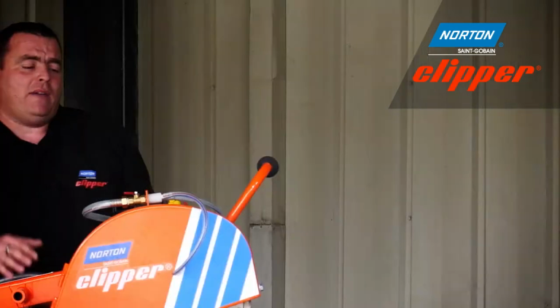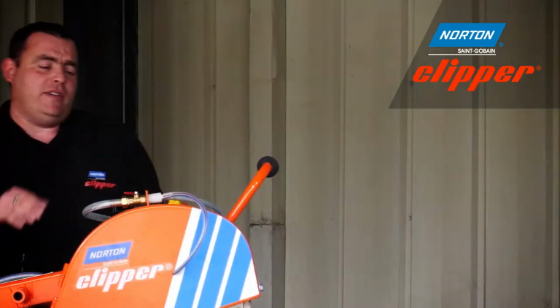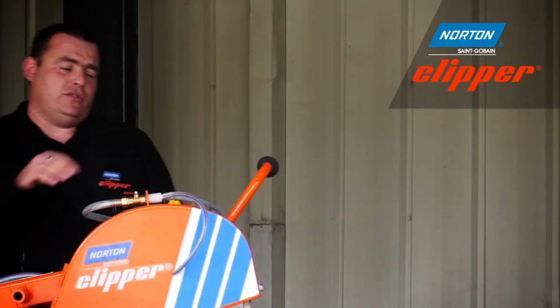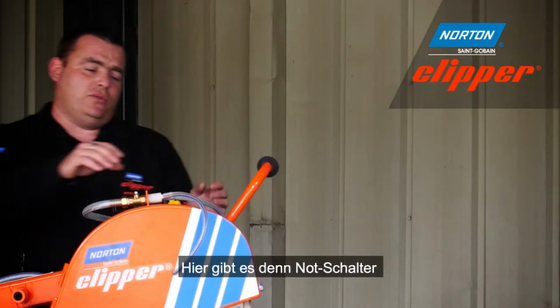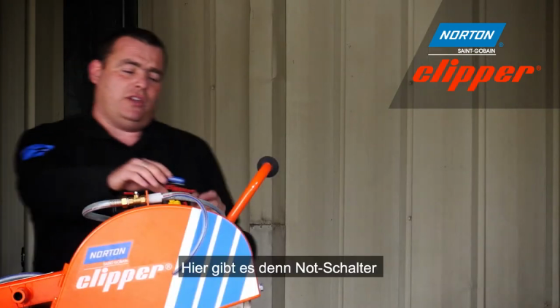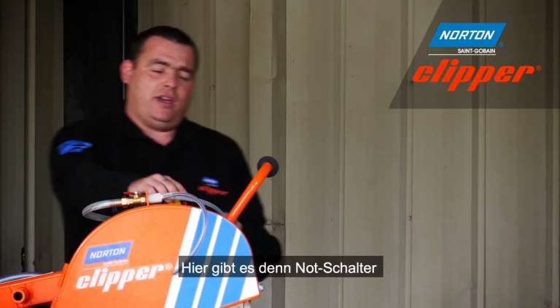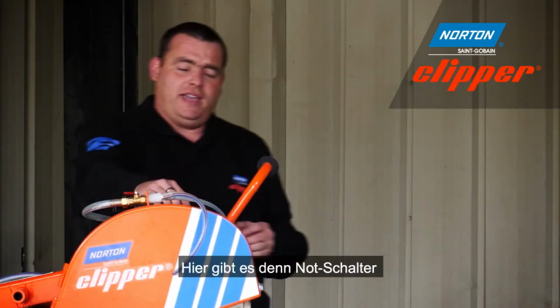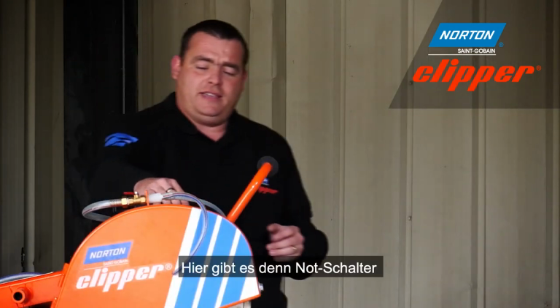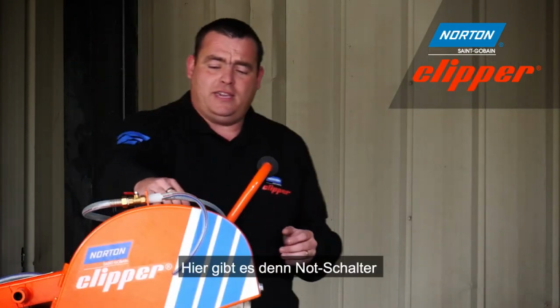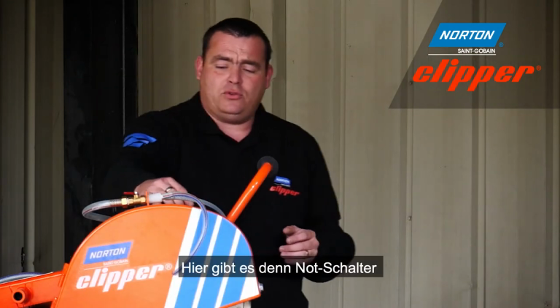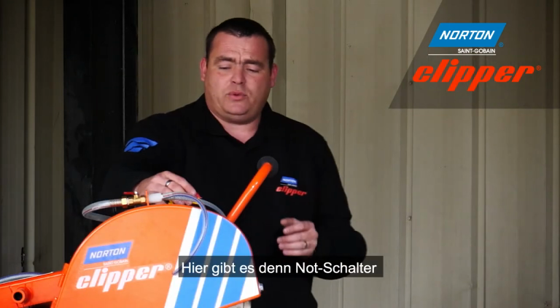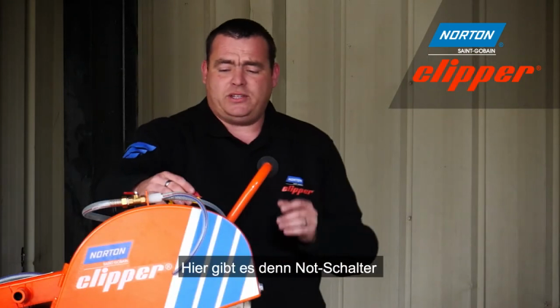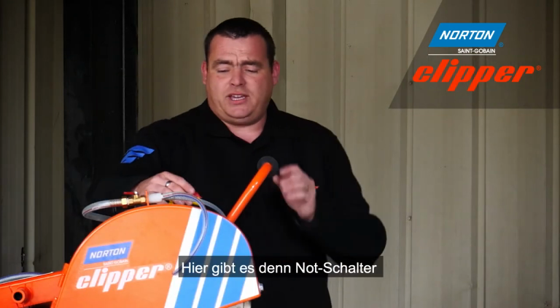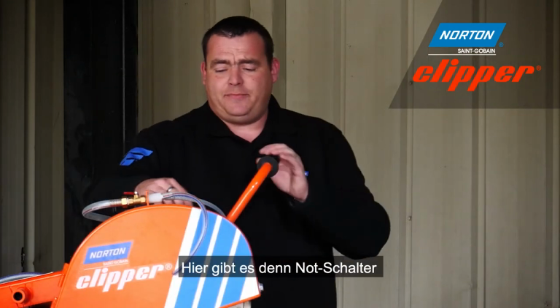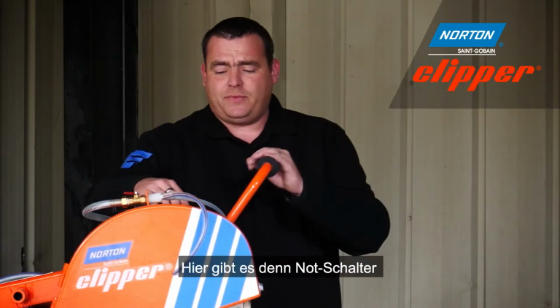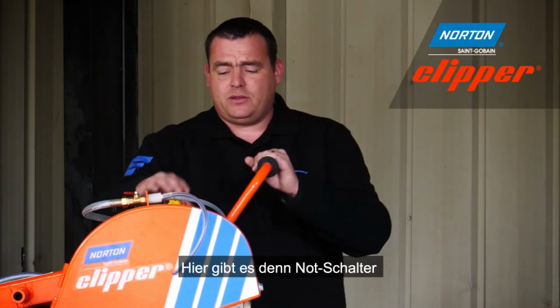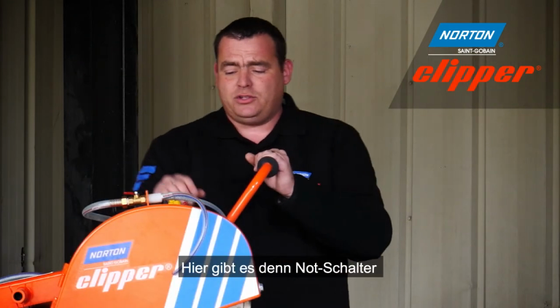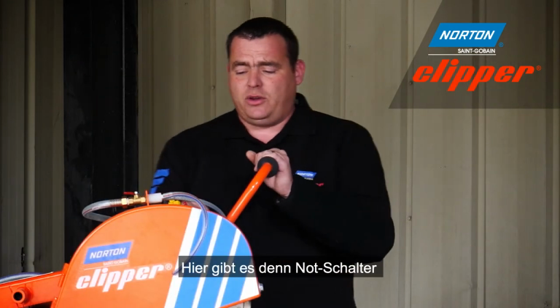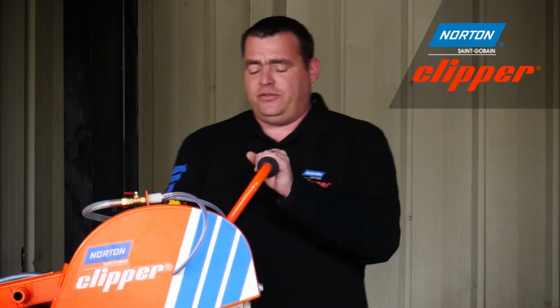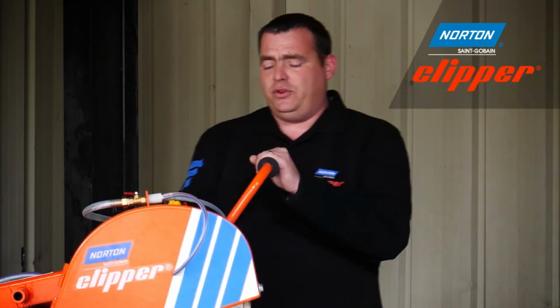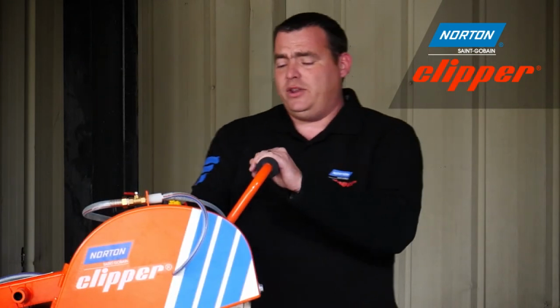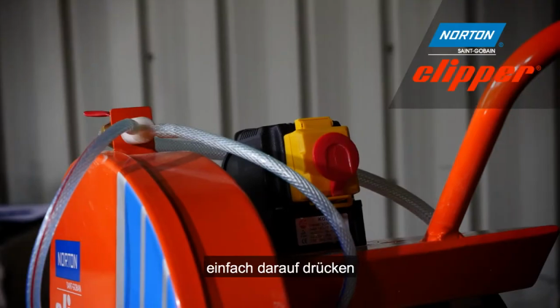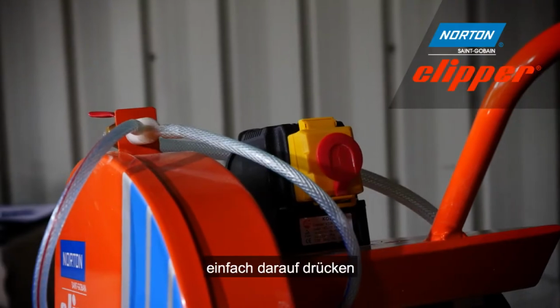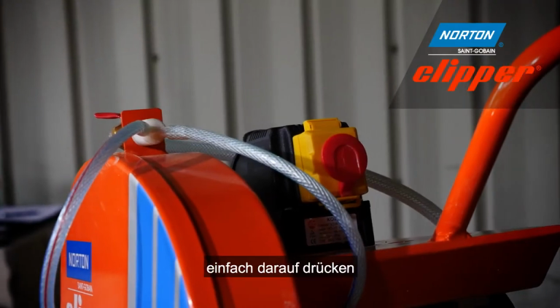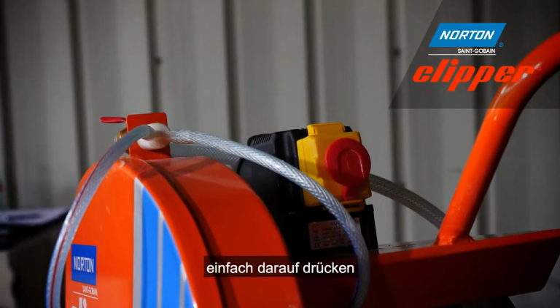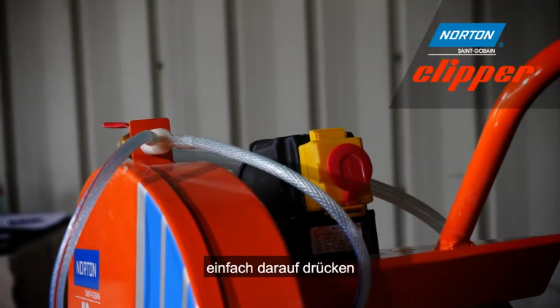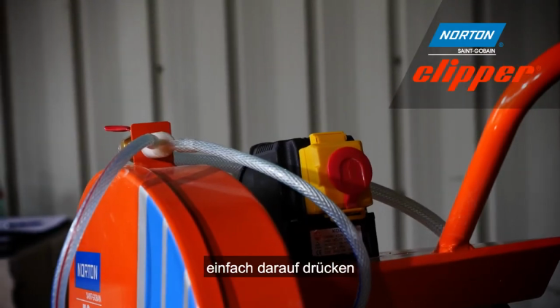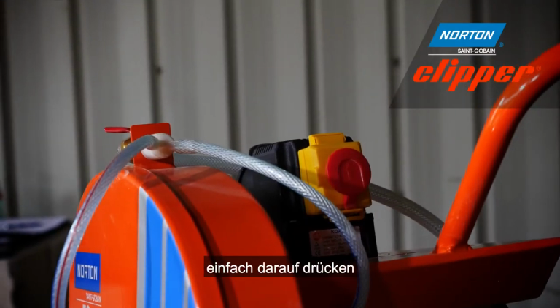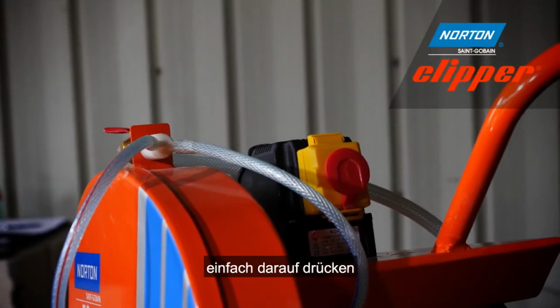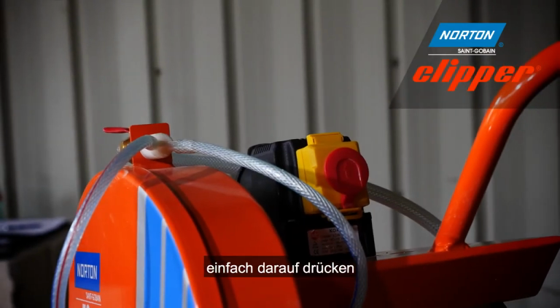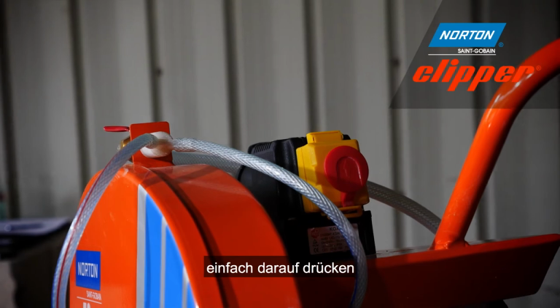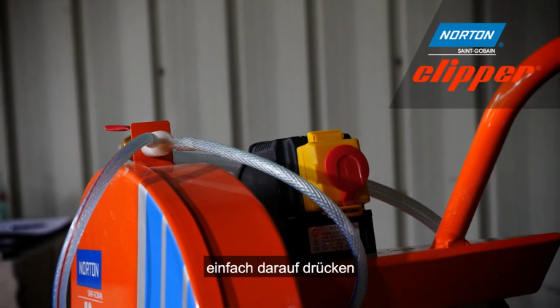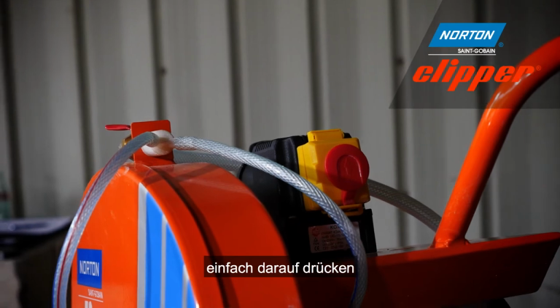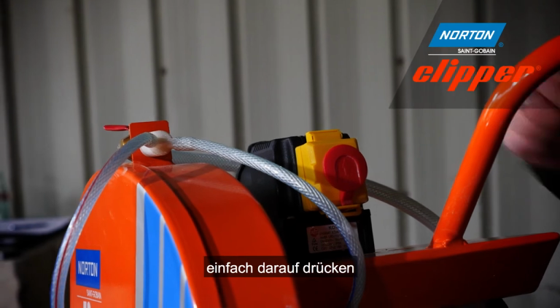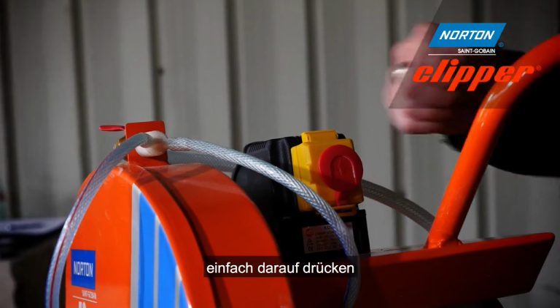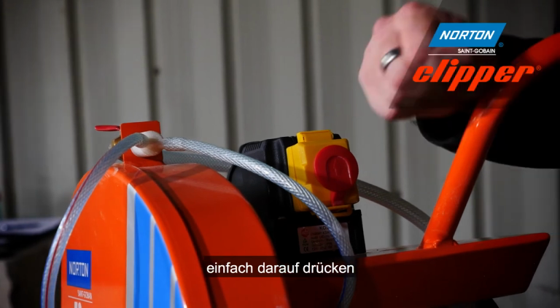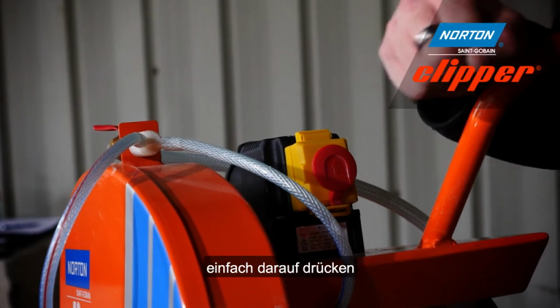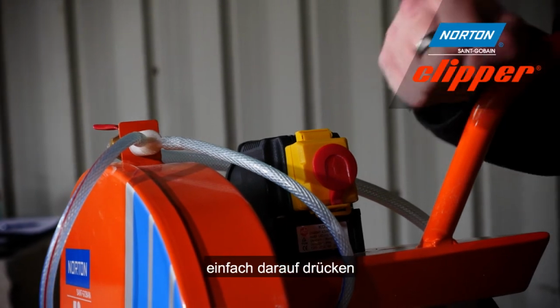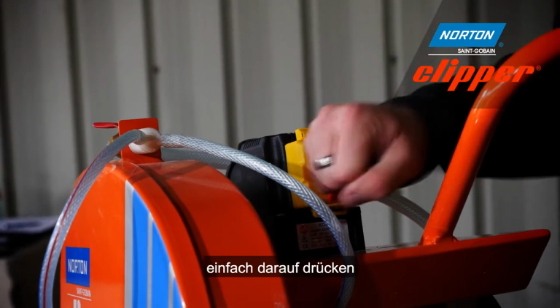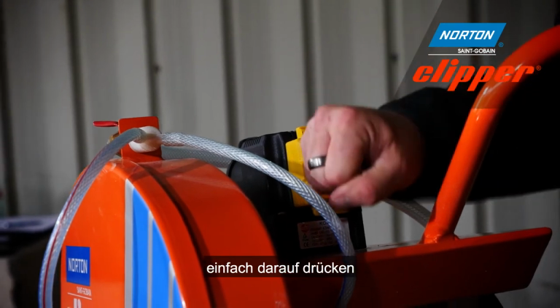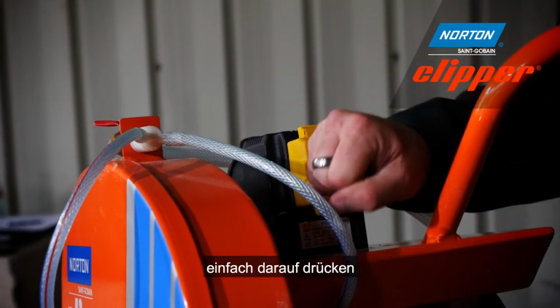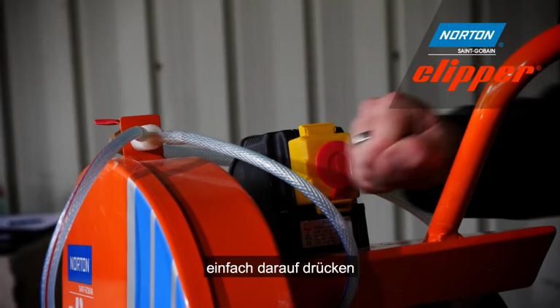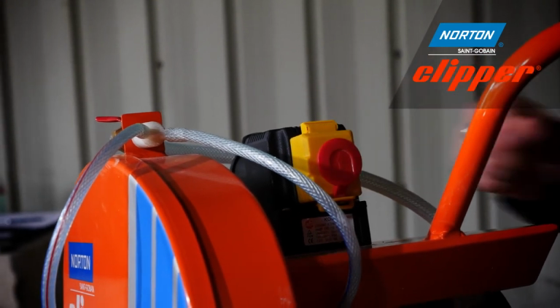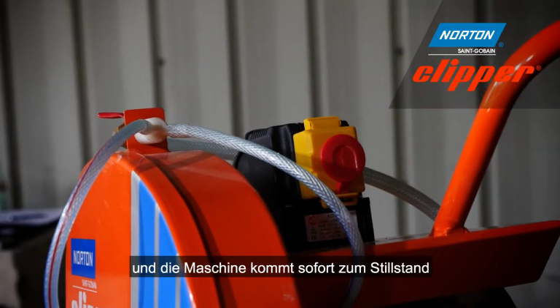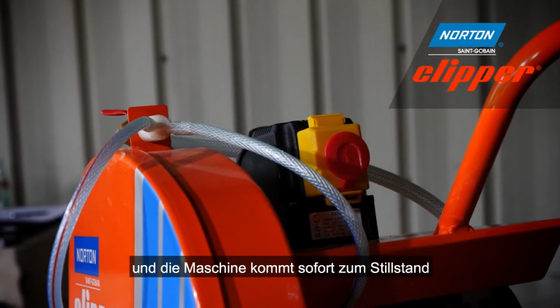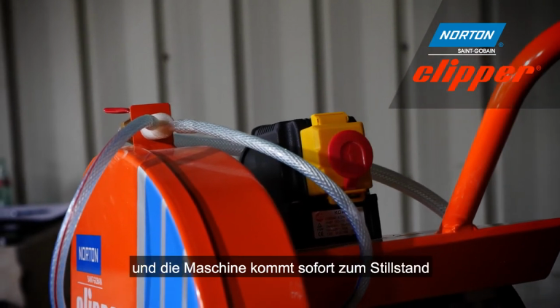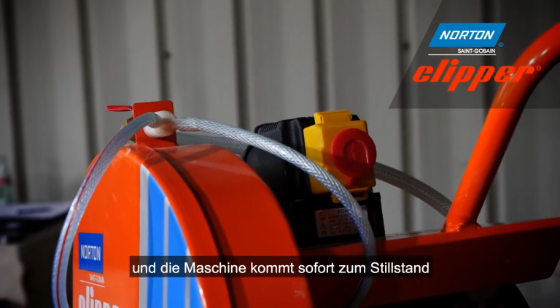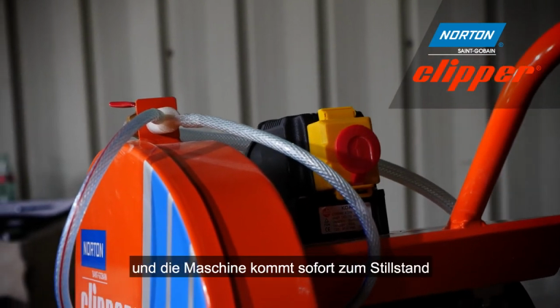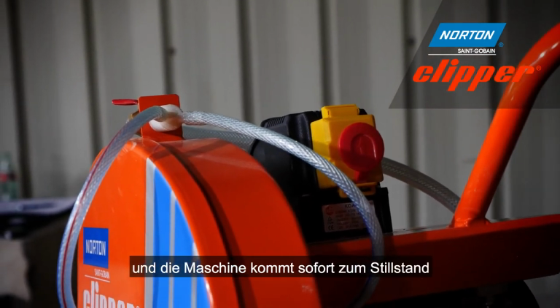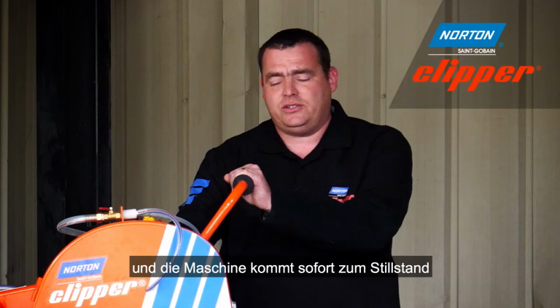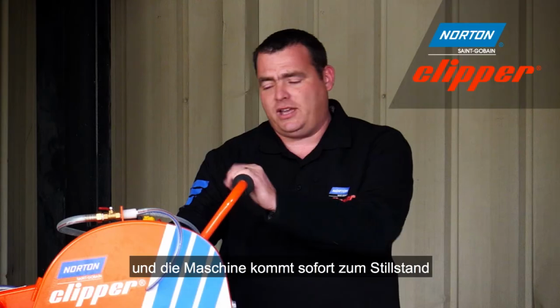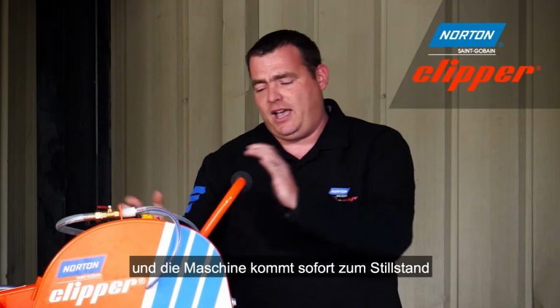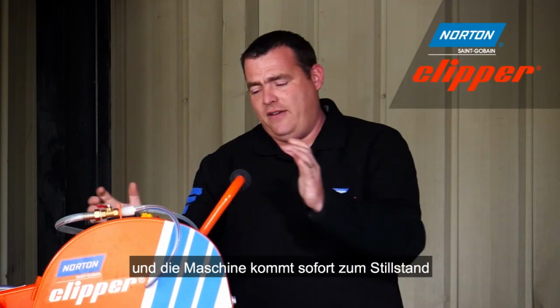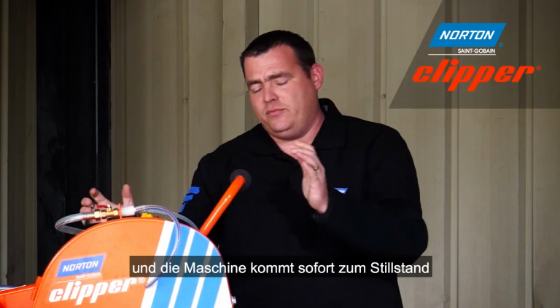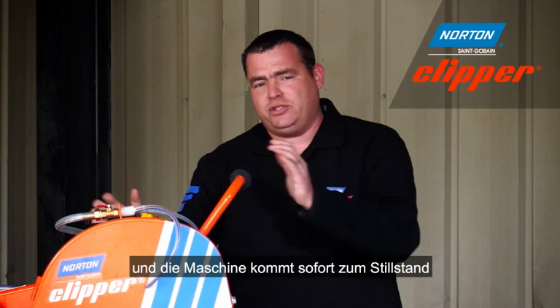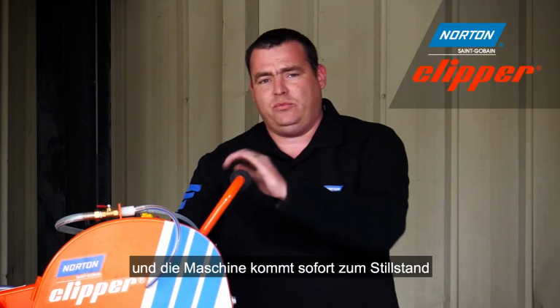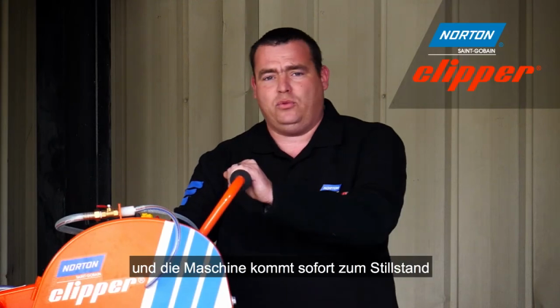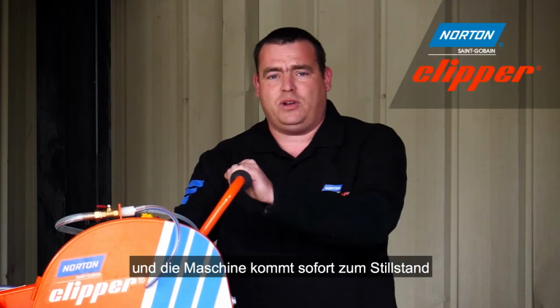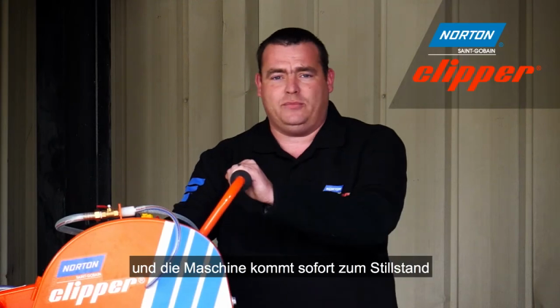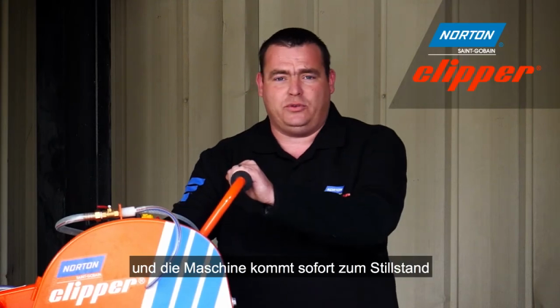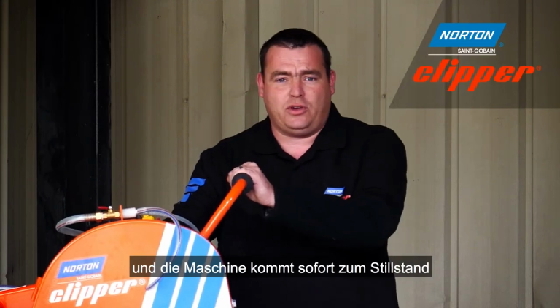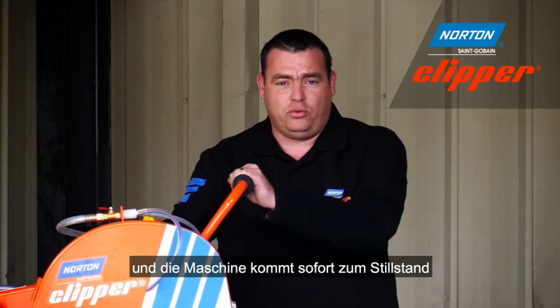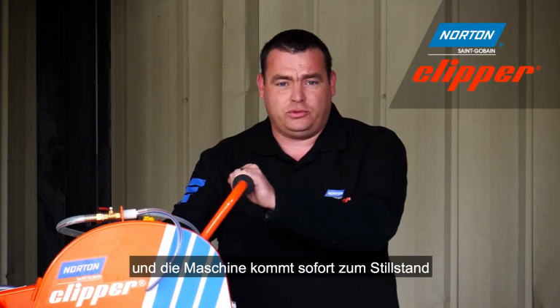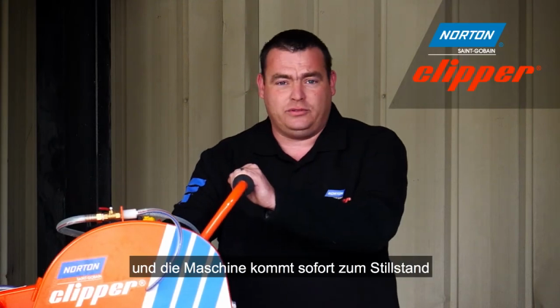There's also a kill switch here, so if you need to stop the machine quickly you can just hit the kill switch and the machine will come to a halt.